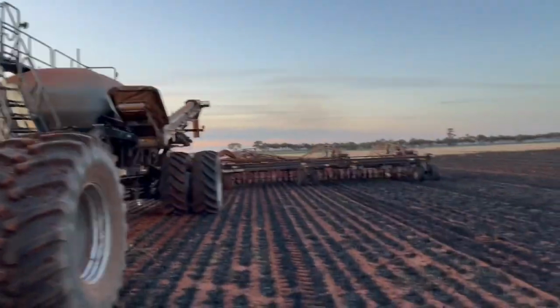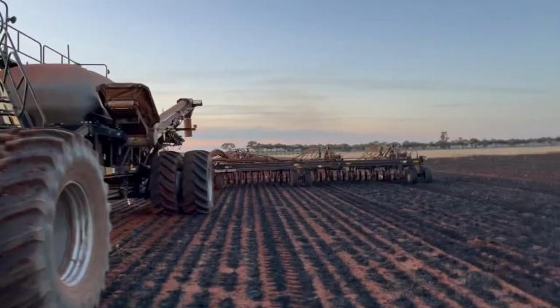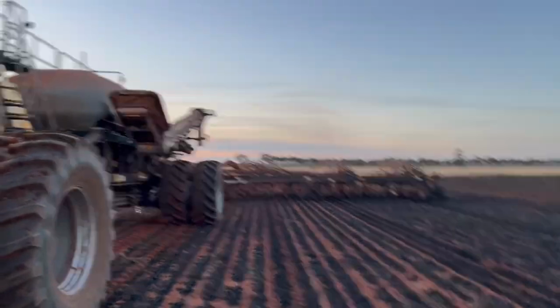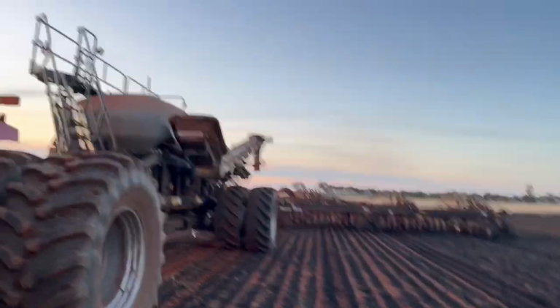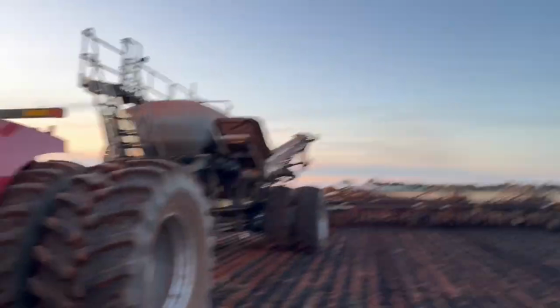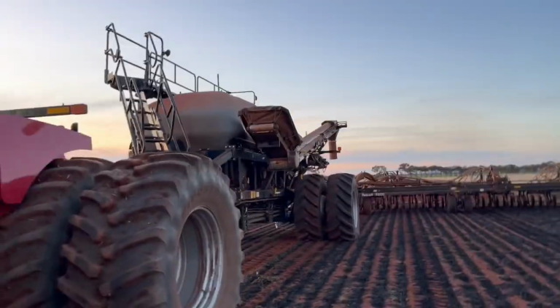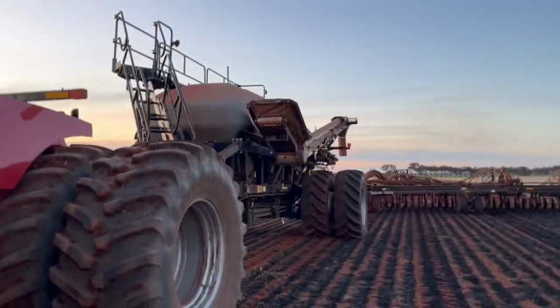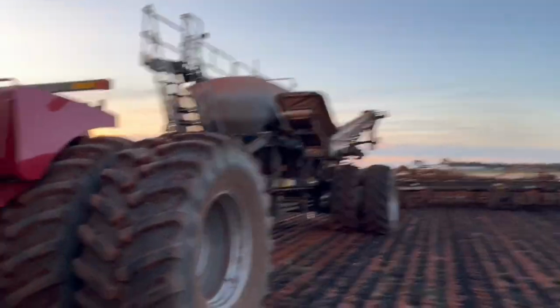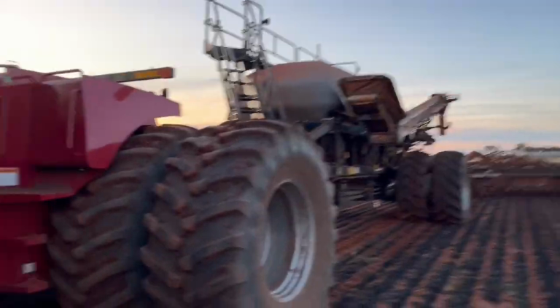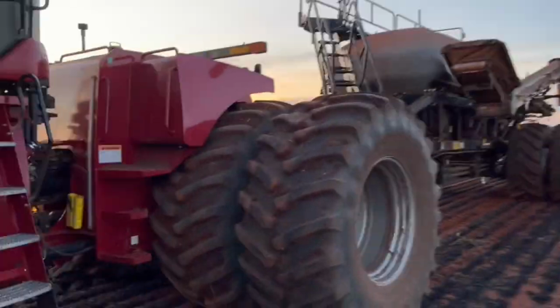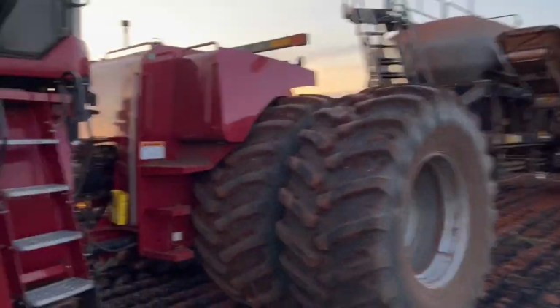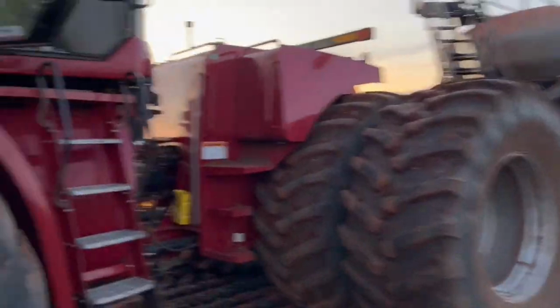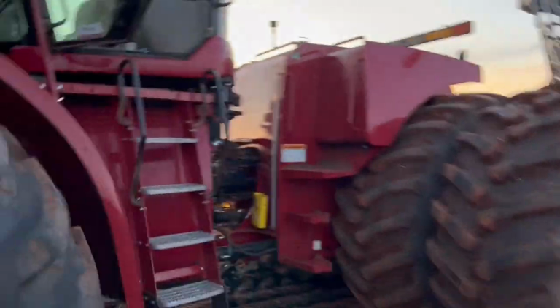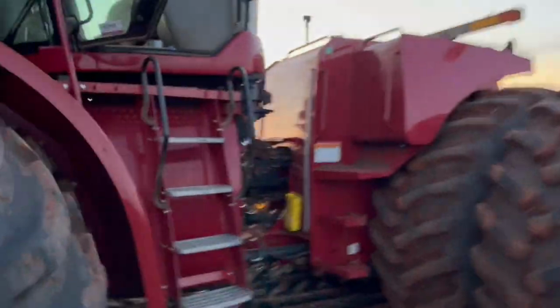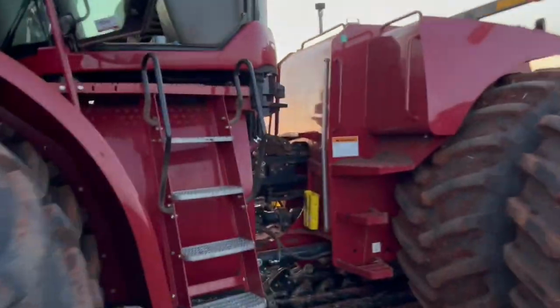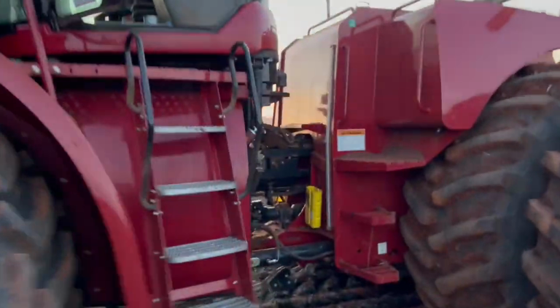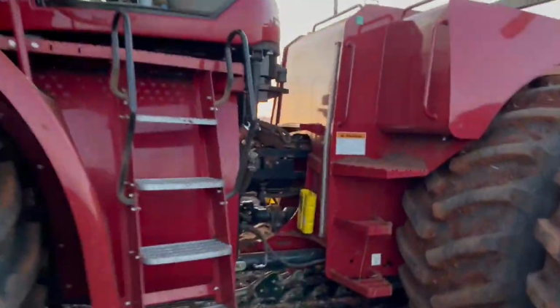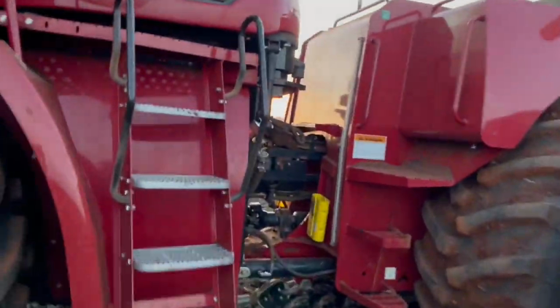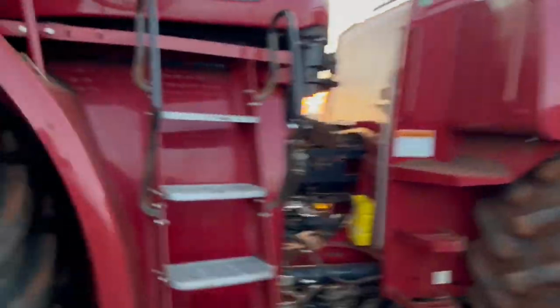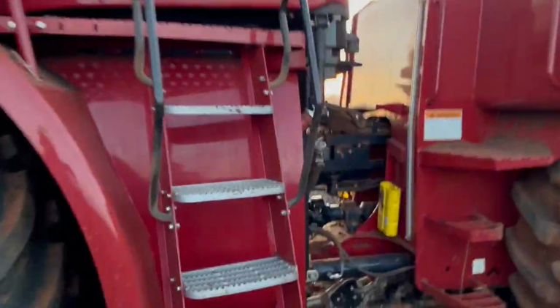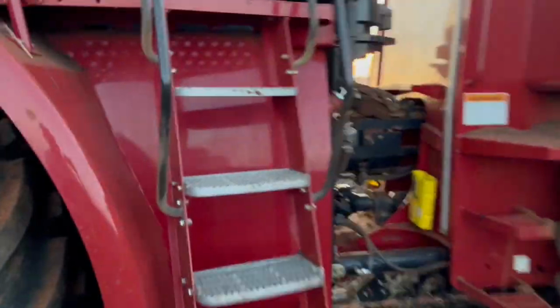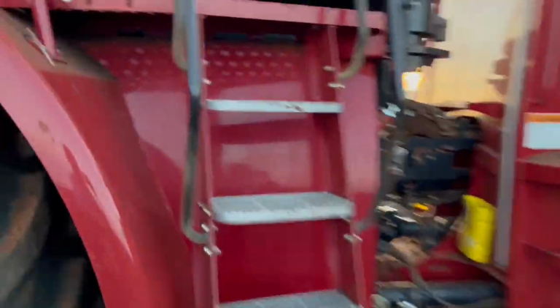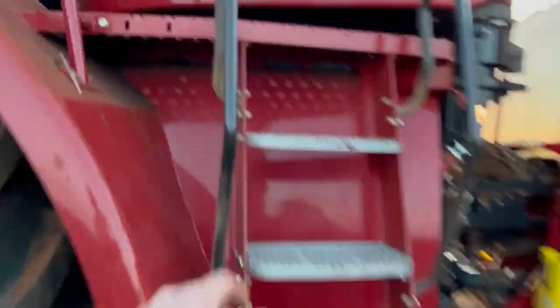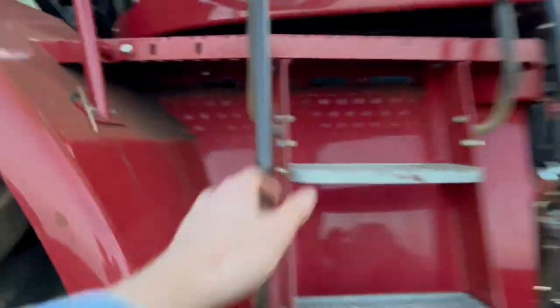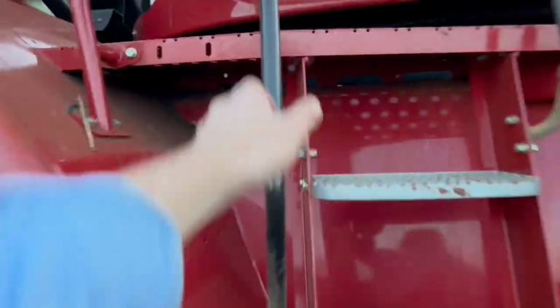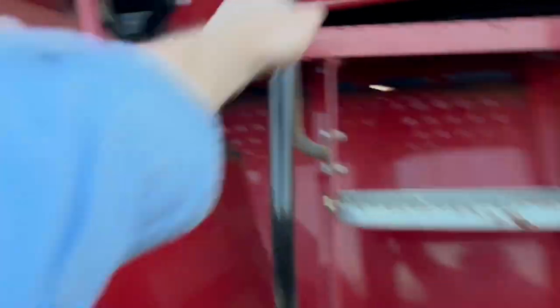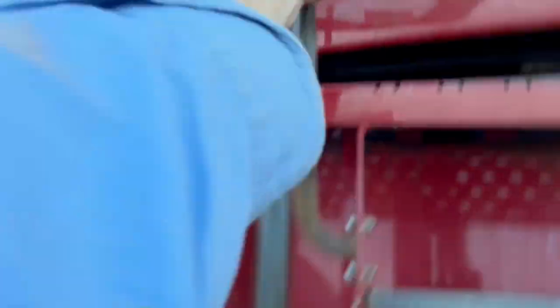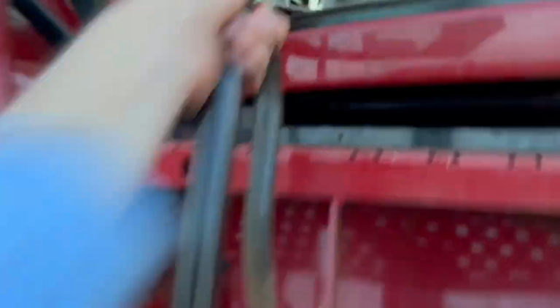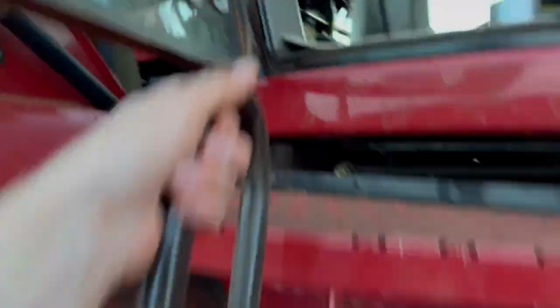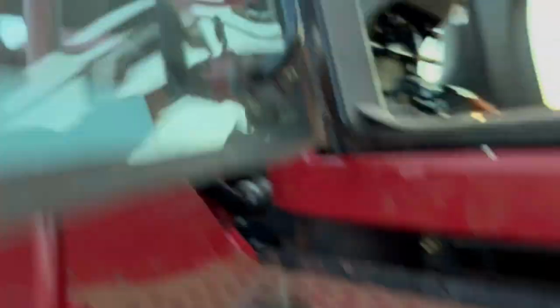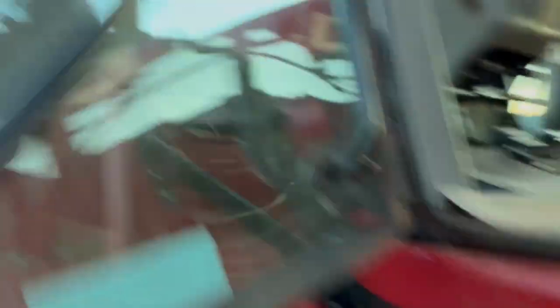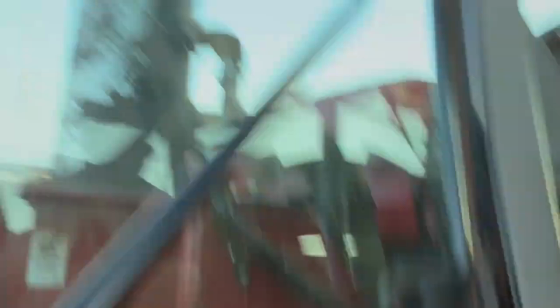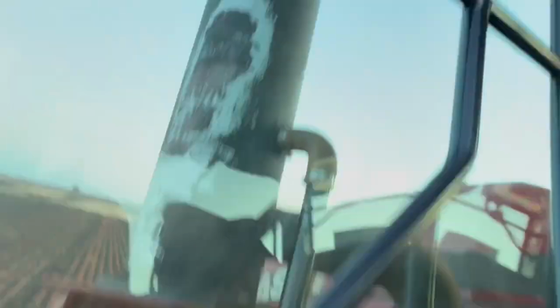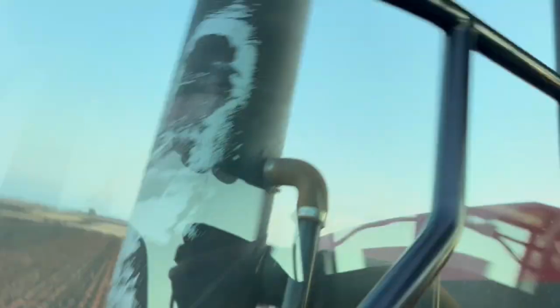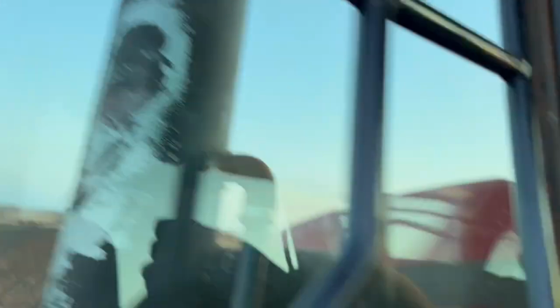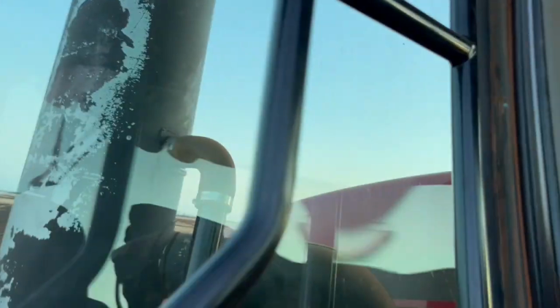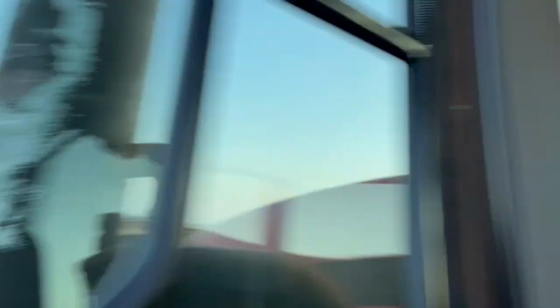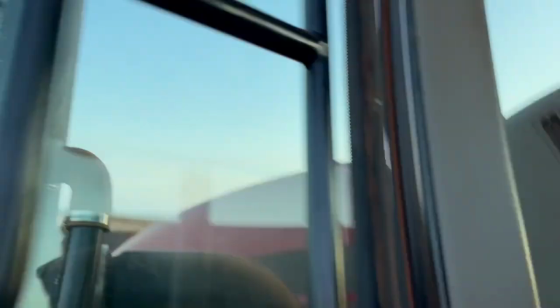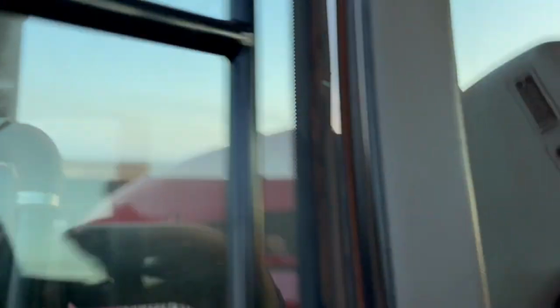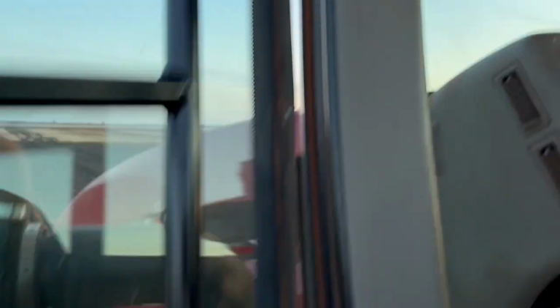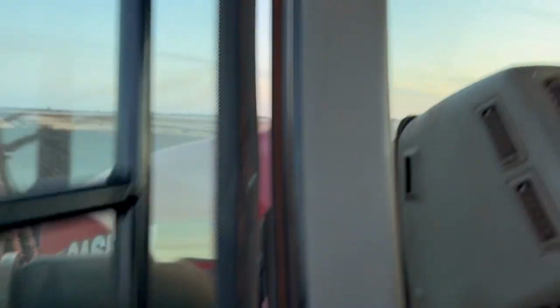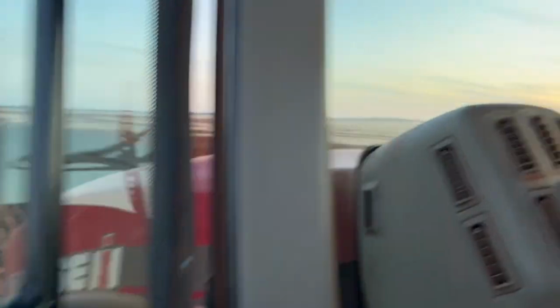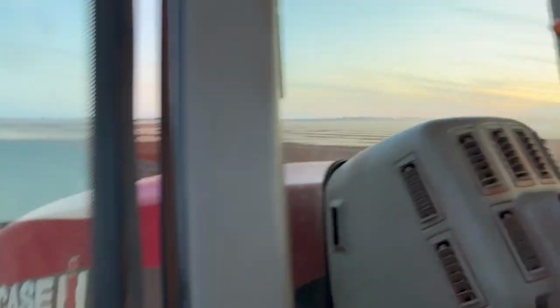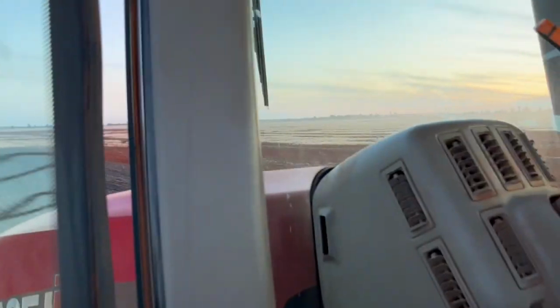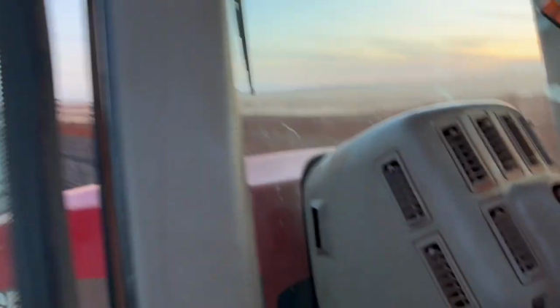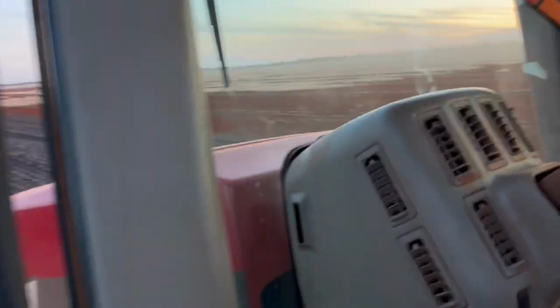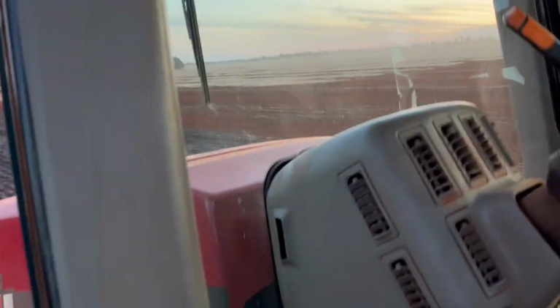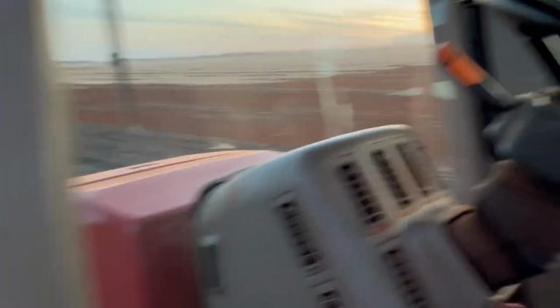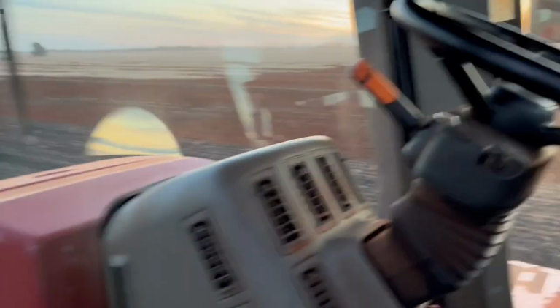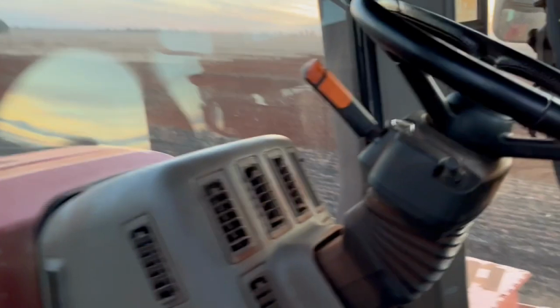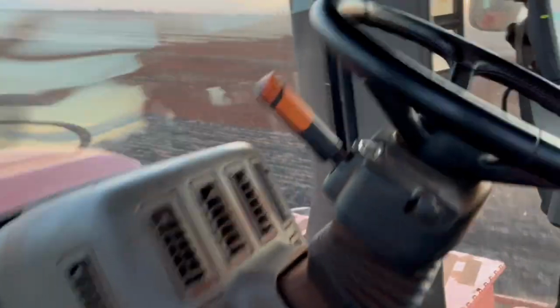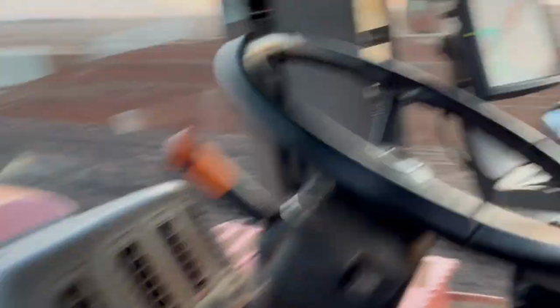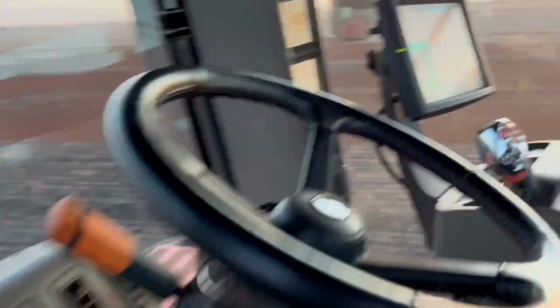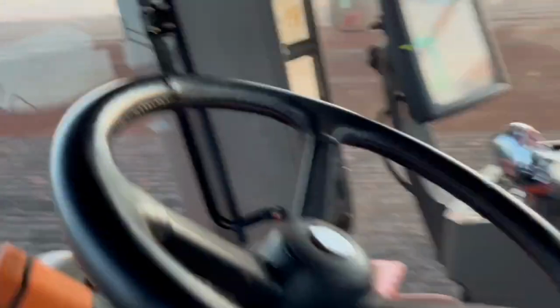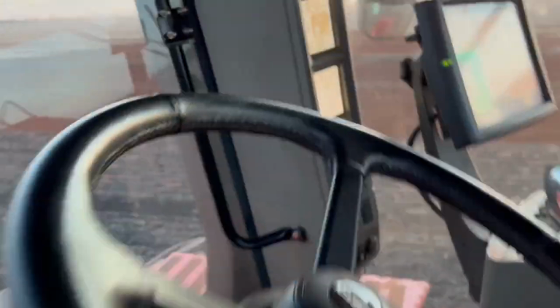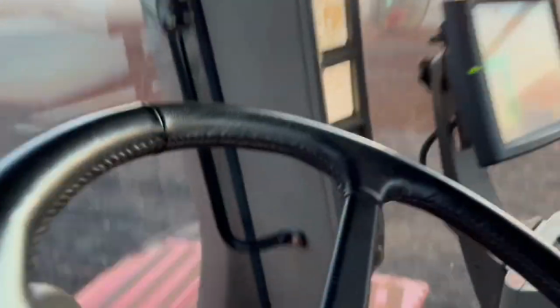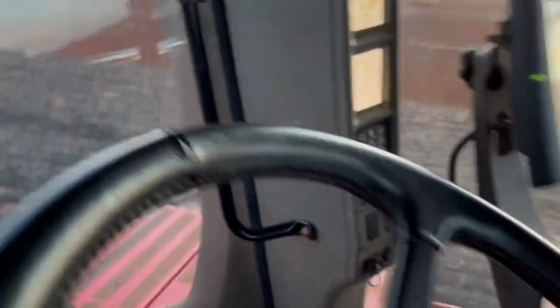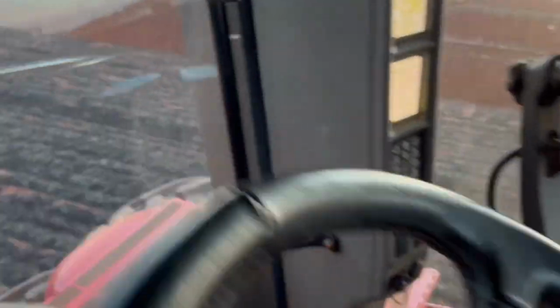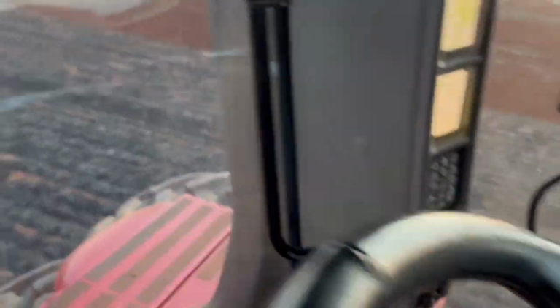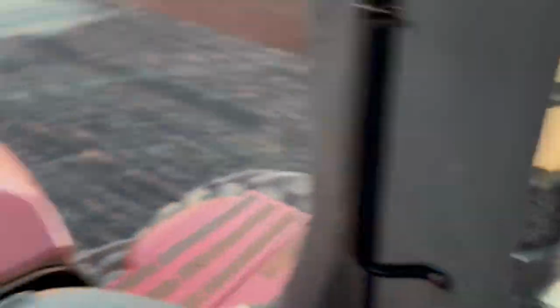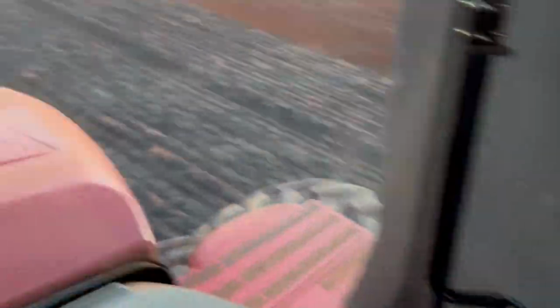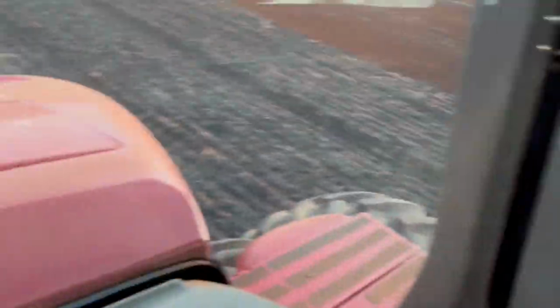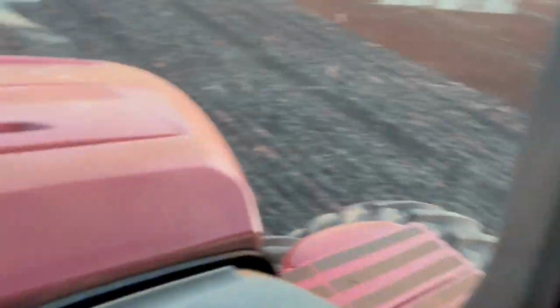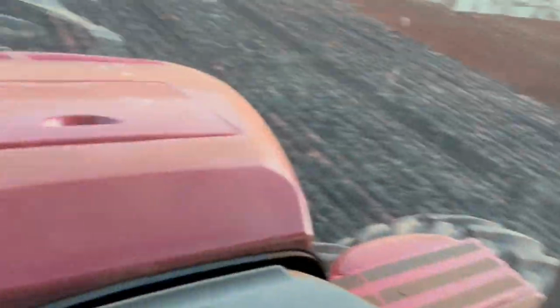Let's get cracking — want to get it done before the rain.